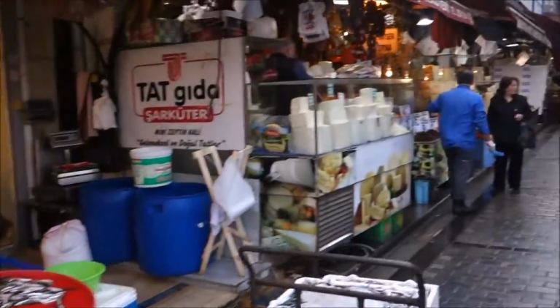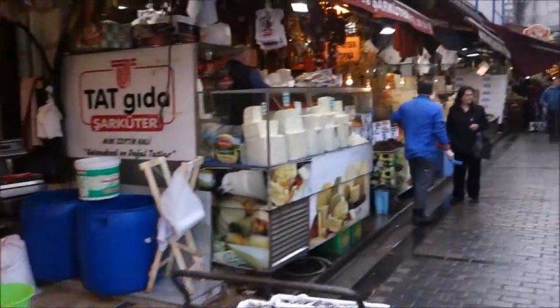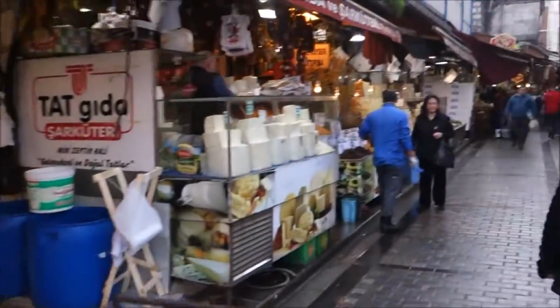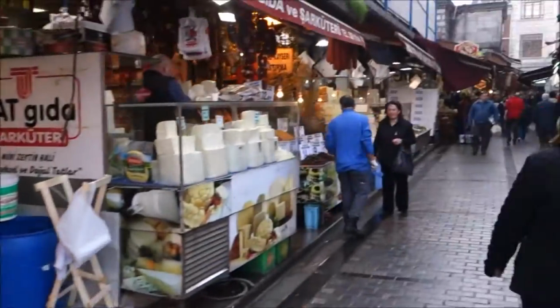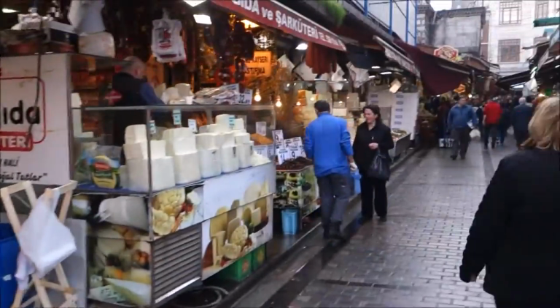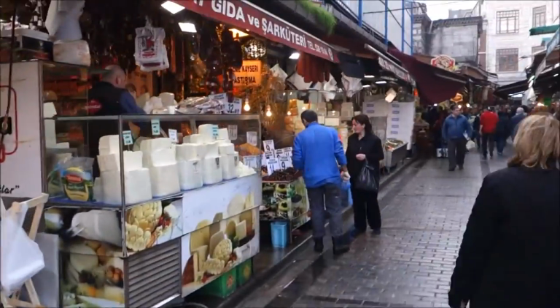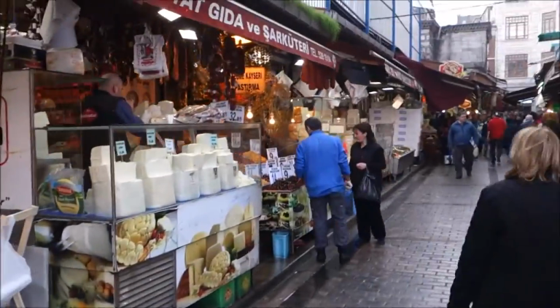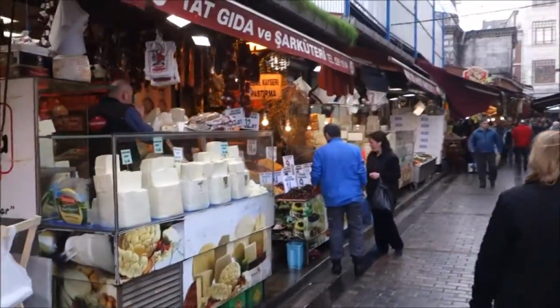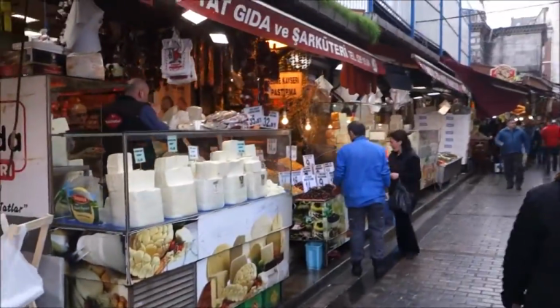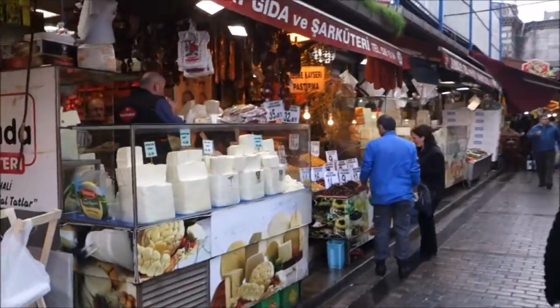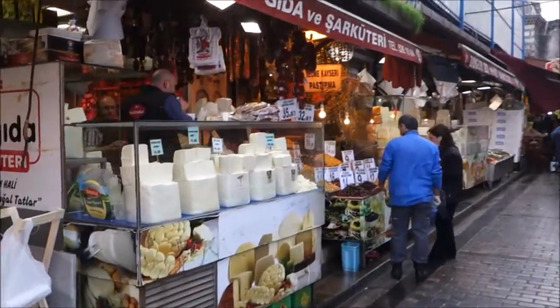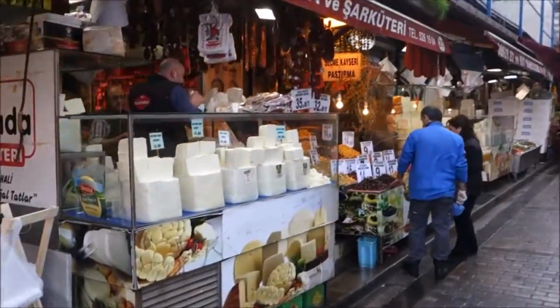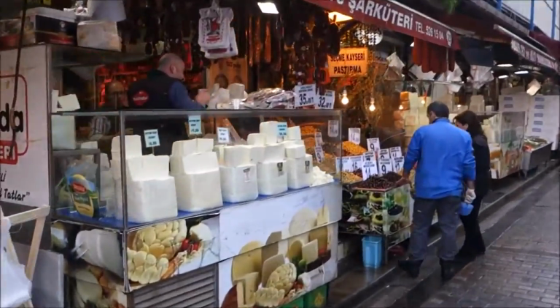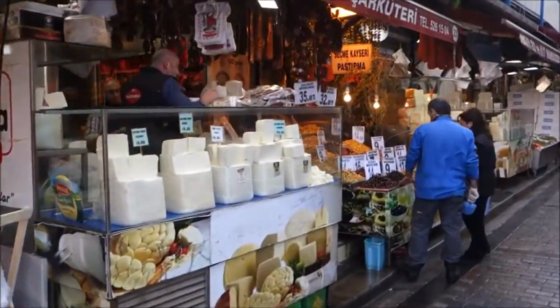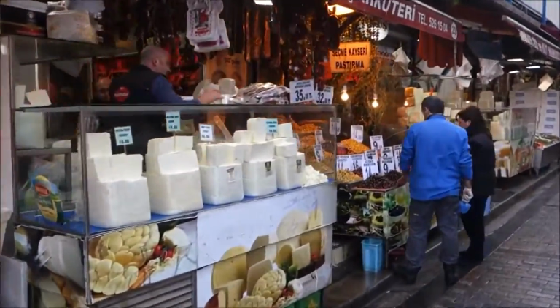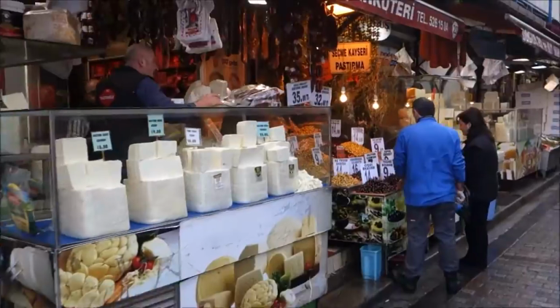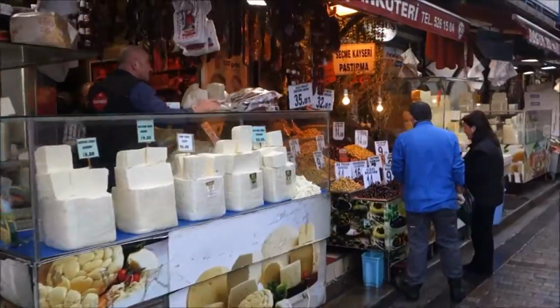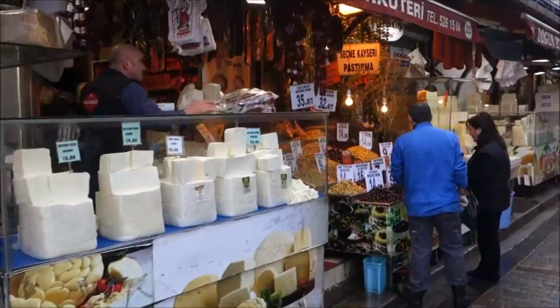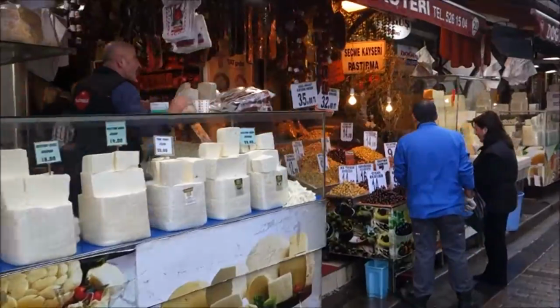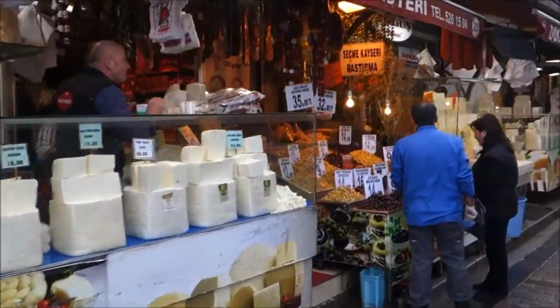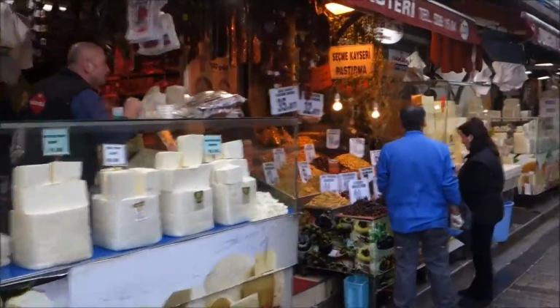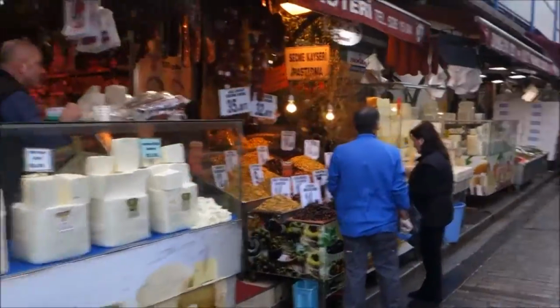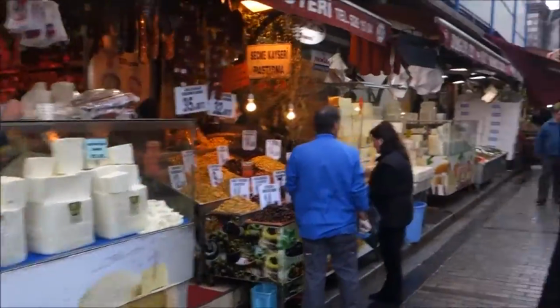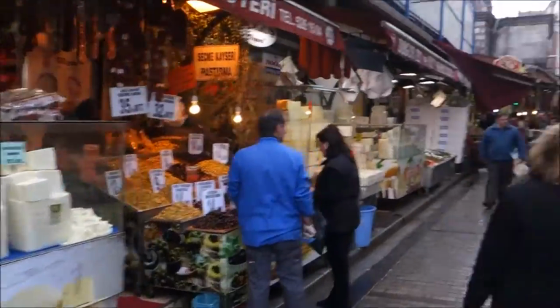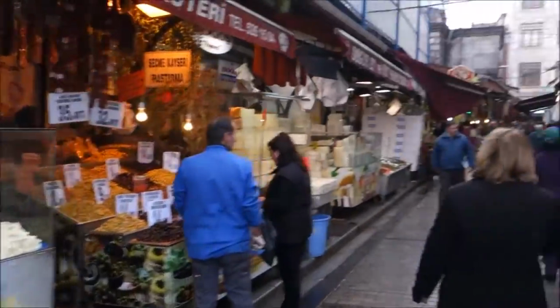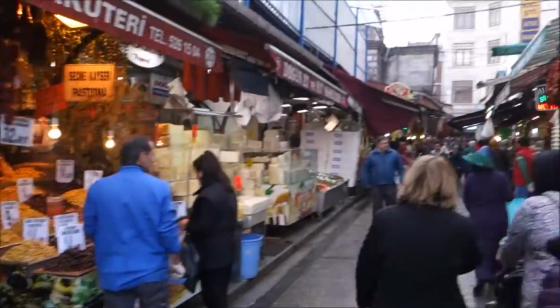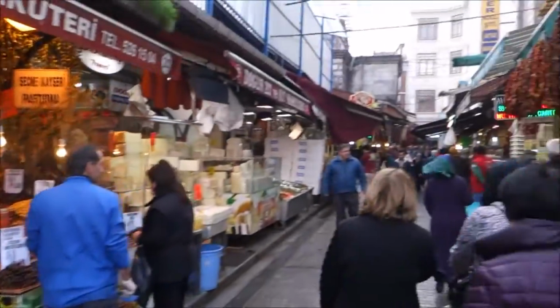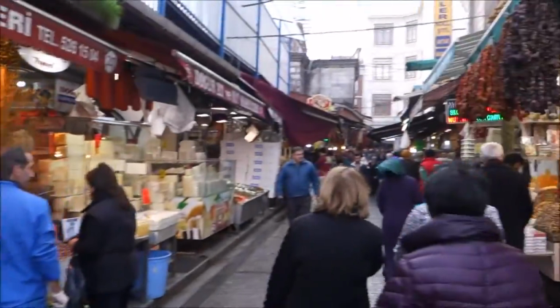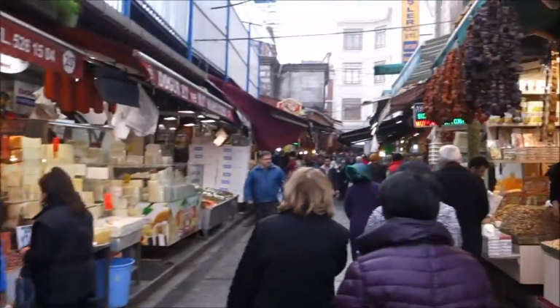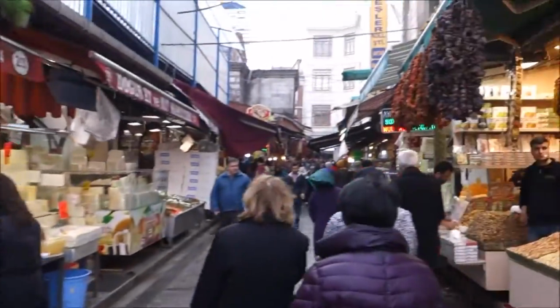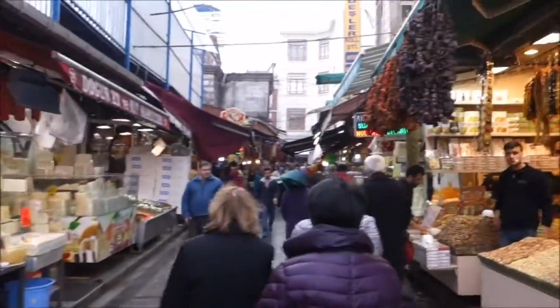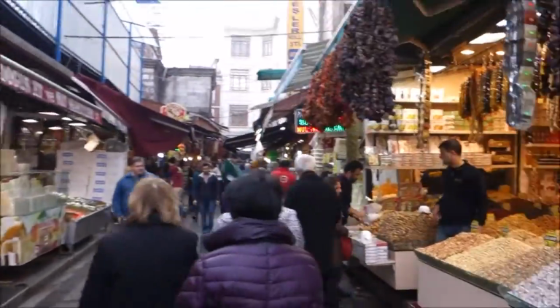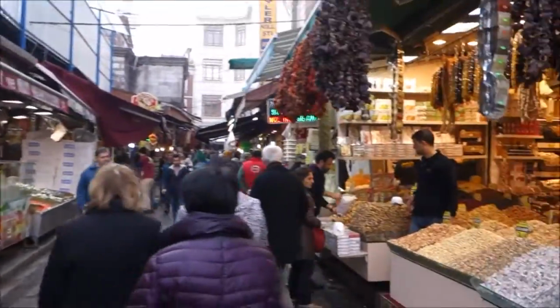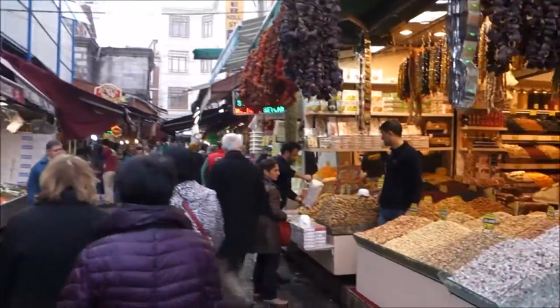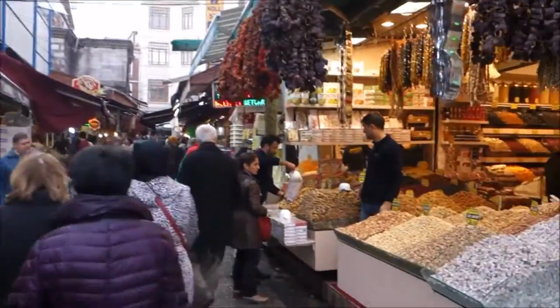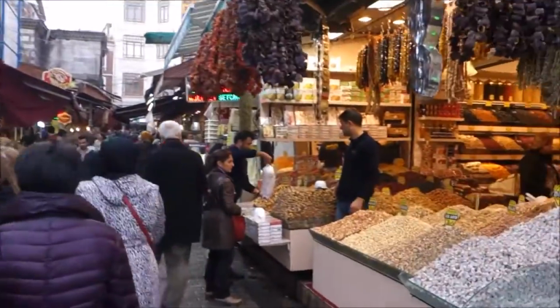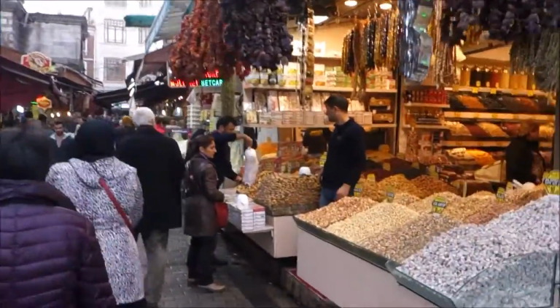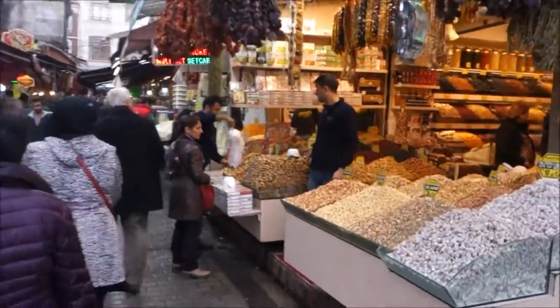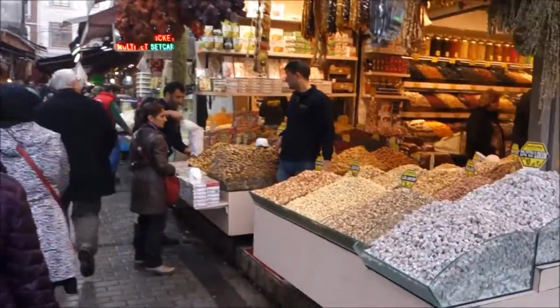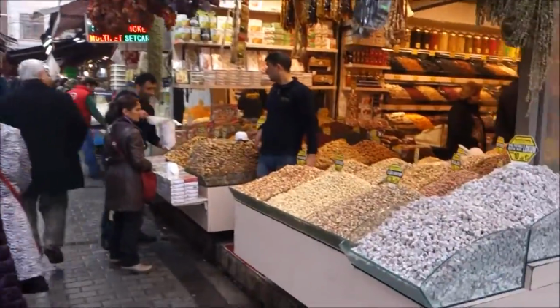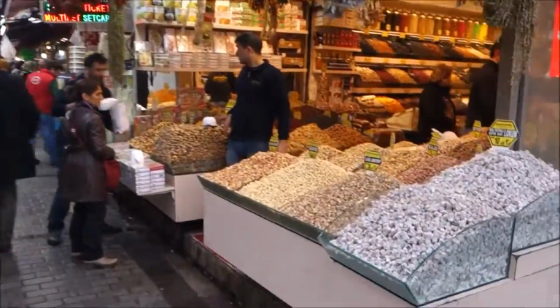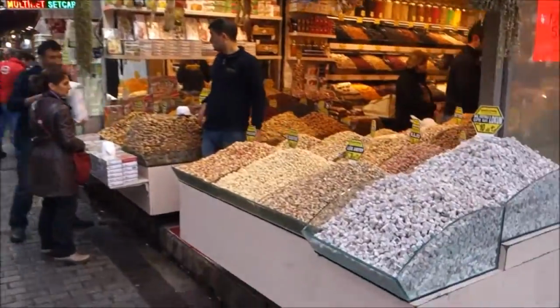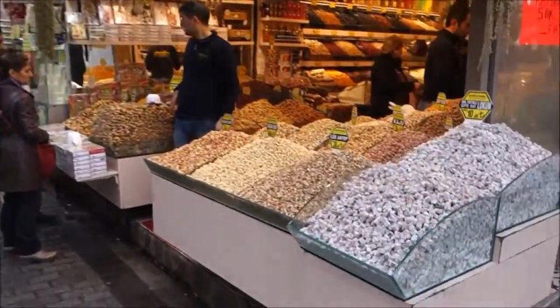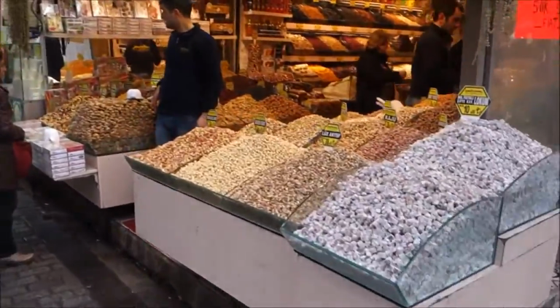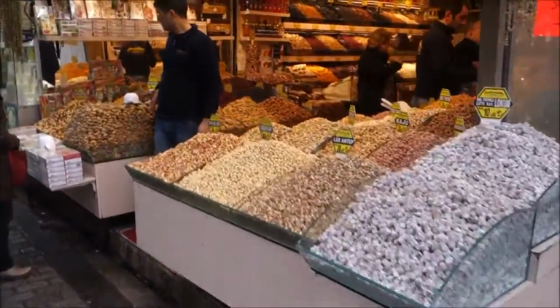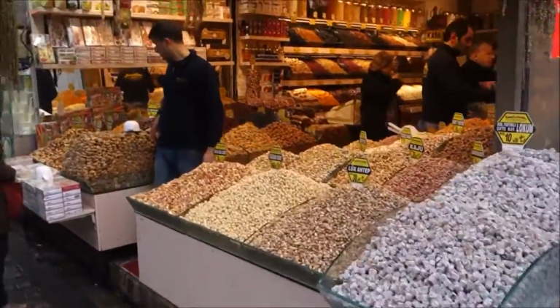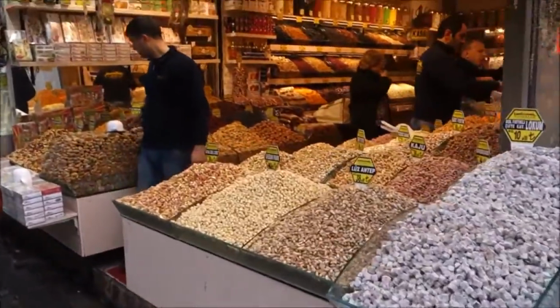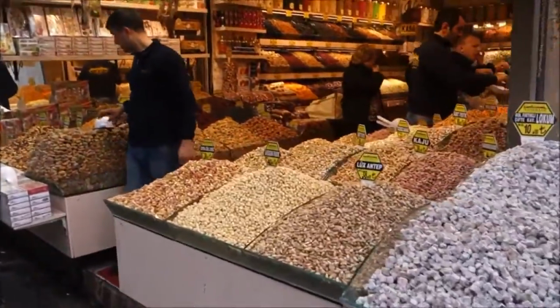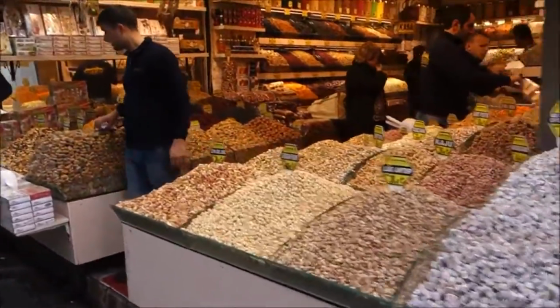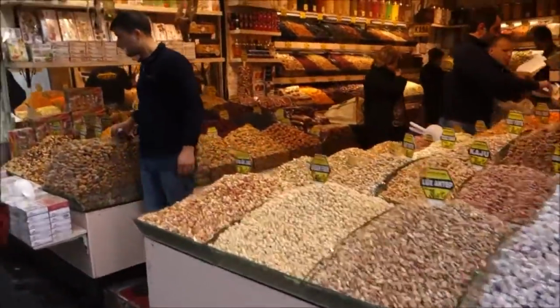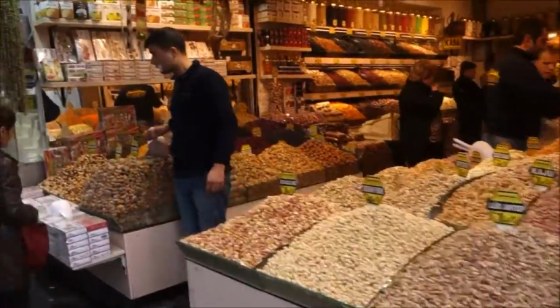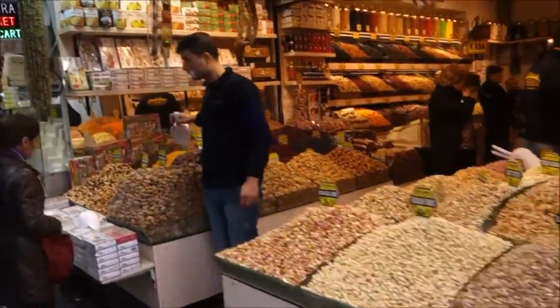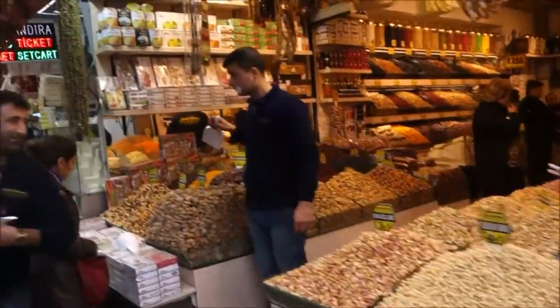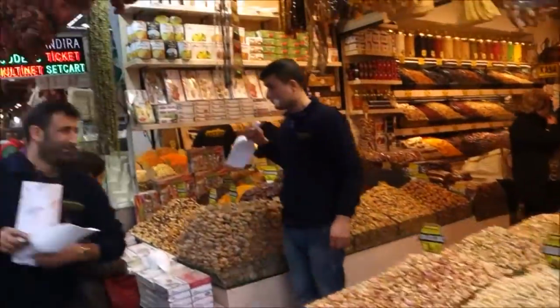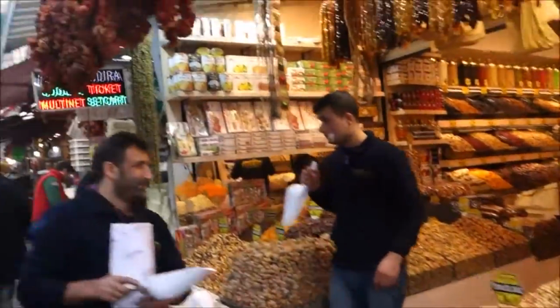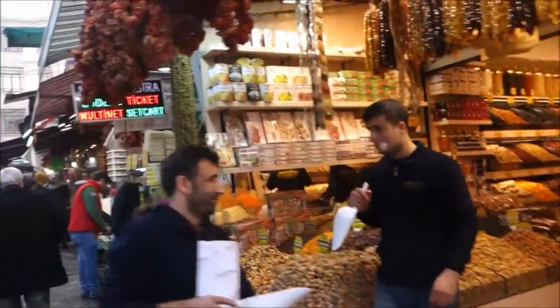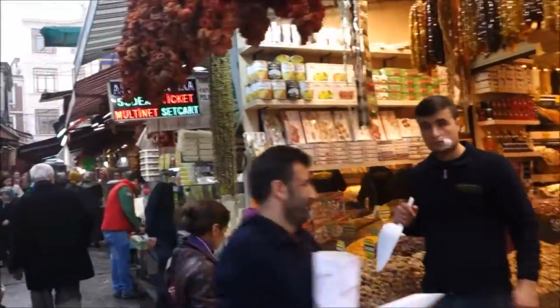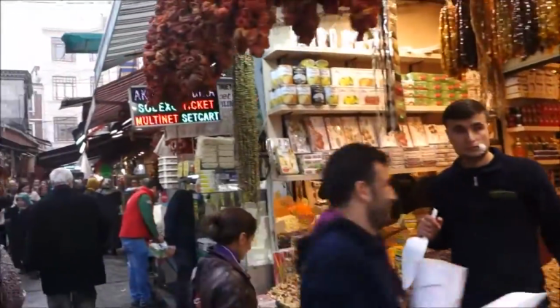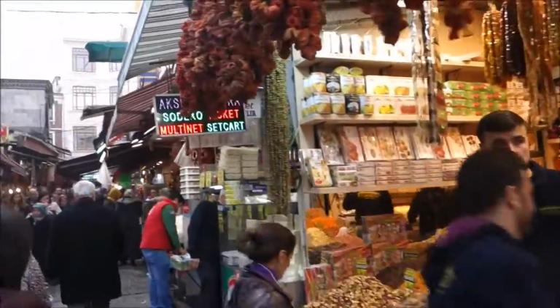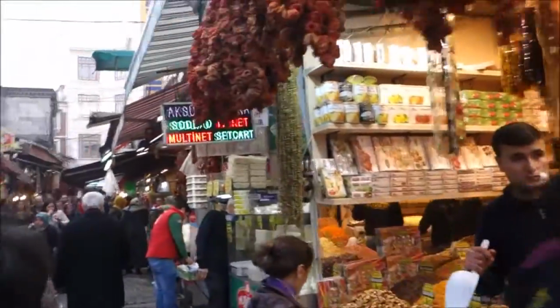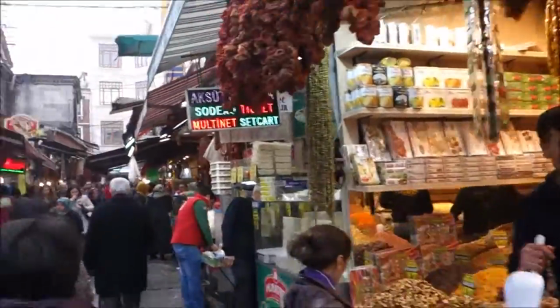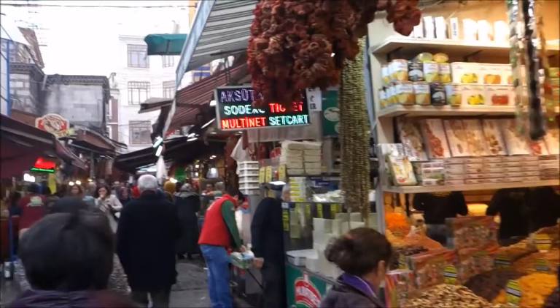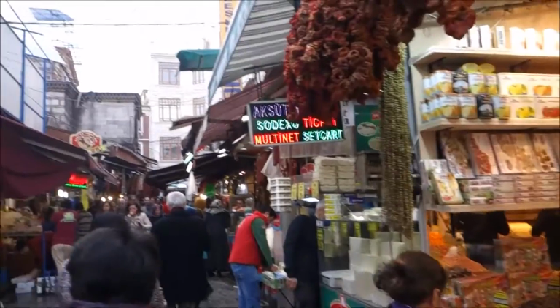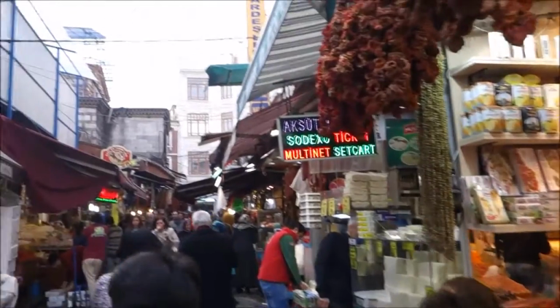Check out all the spices, all the colors, the olives. This is the Istanbul Spice Market.